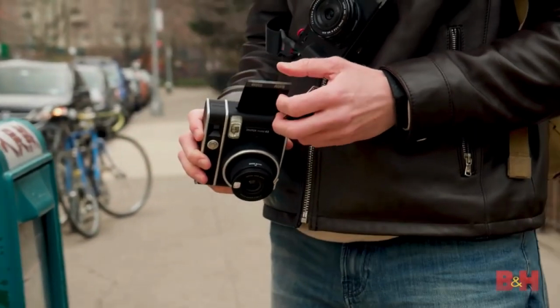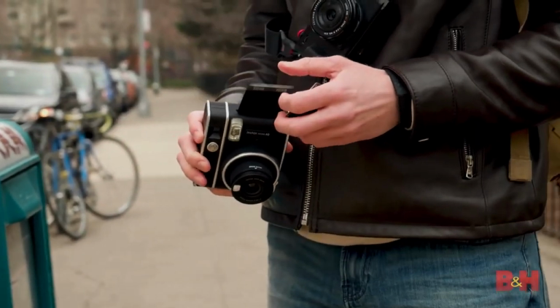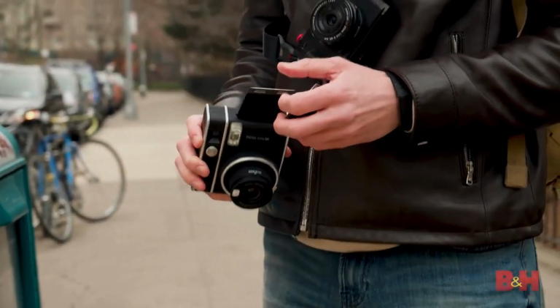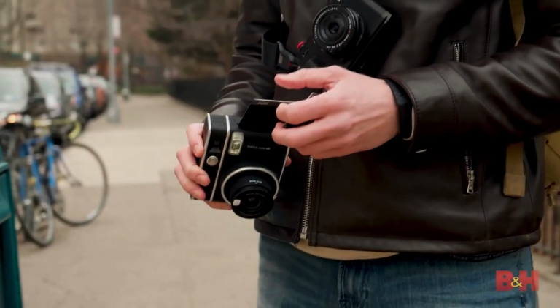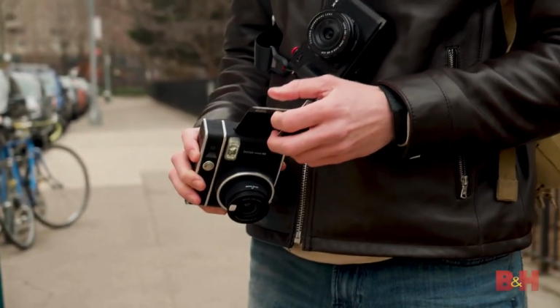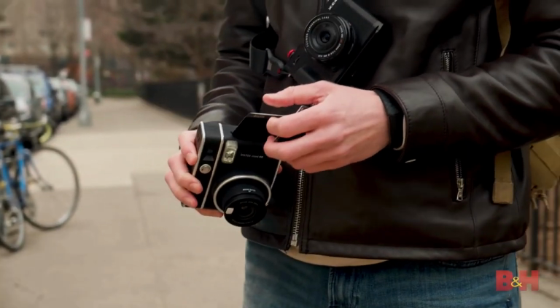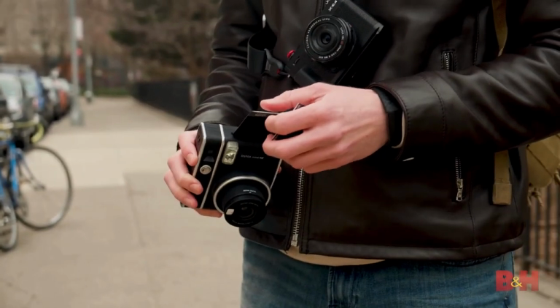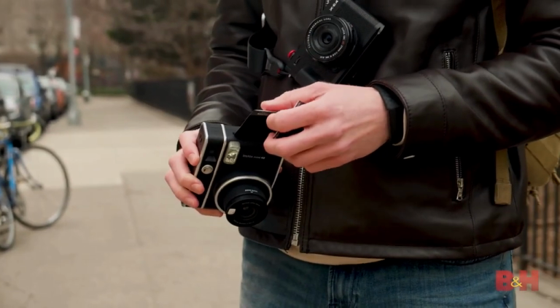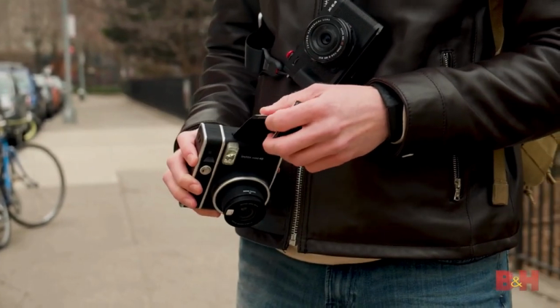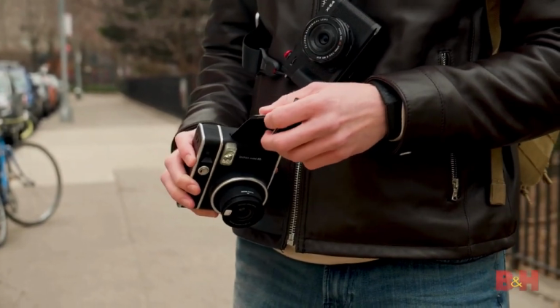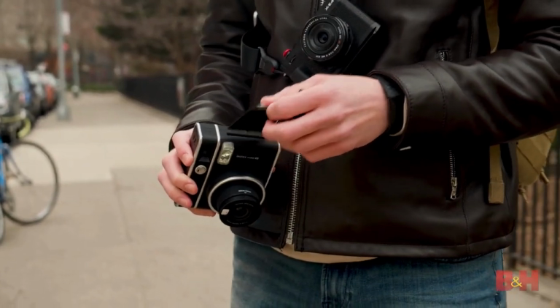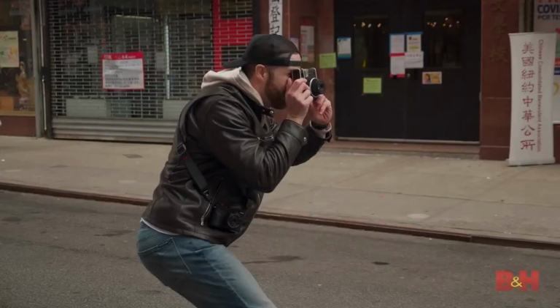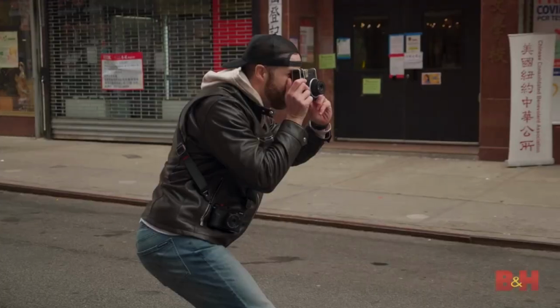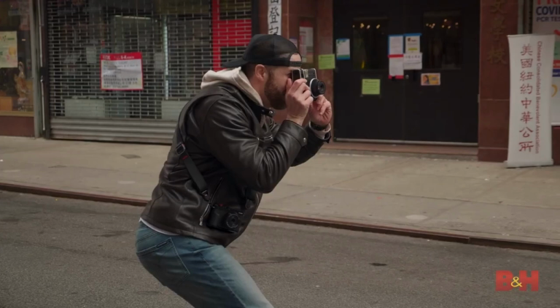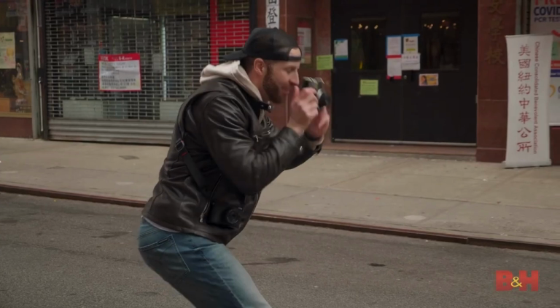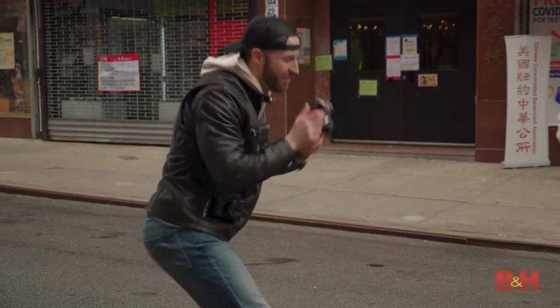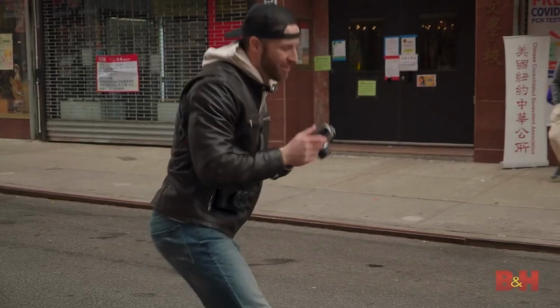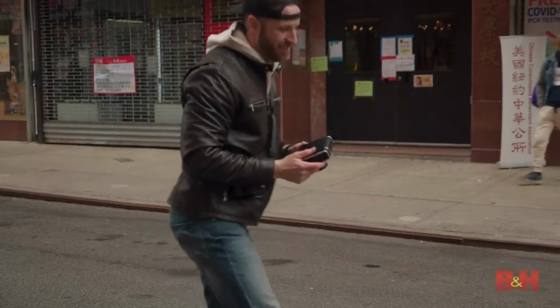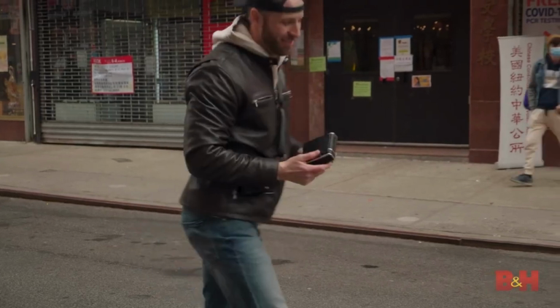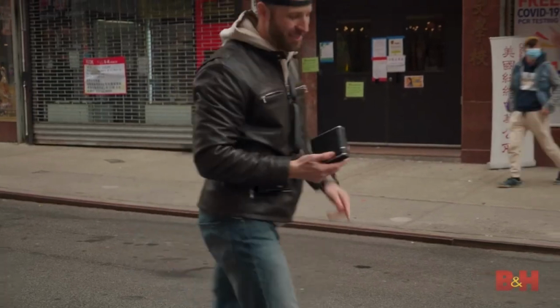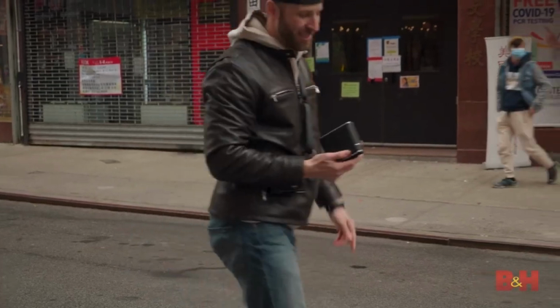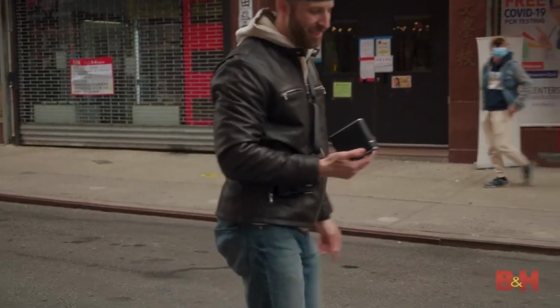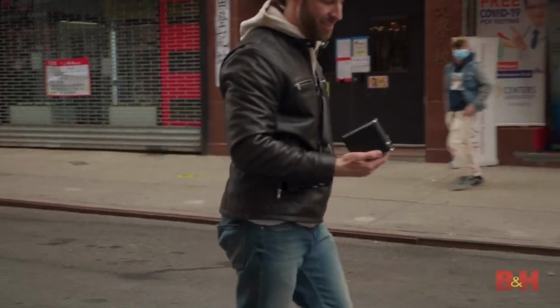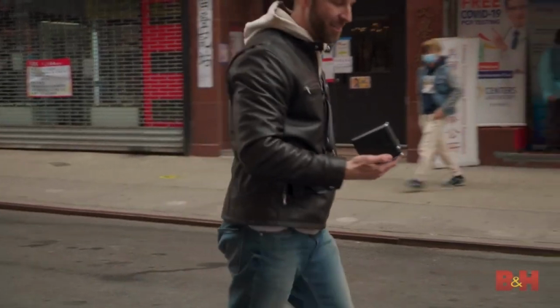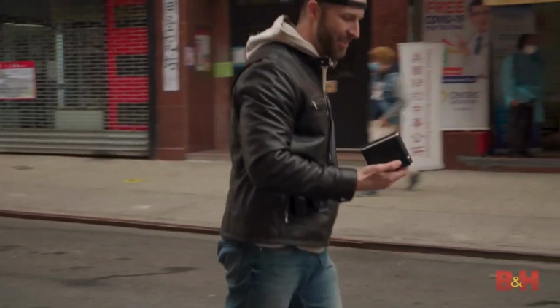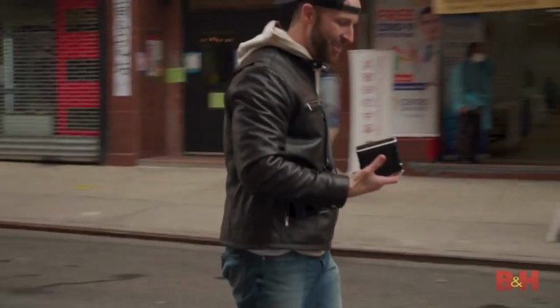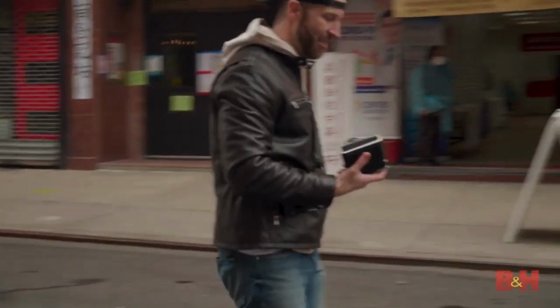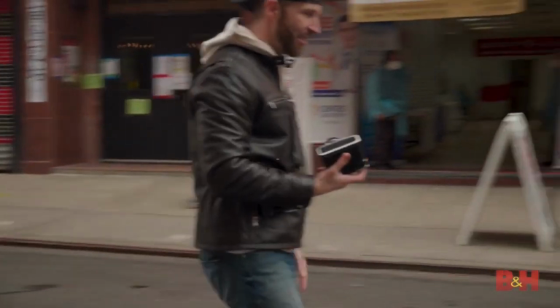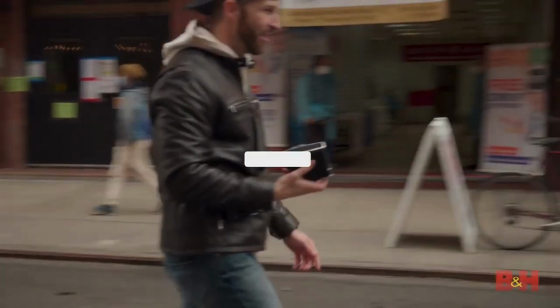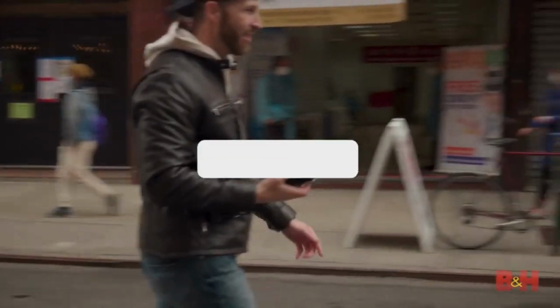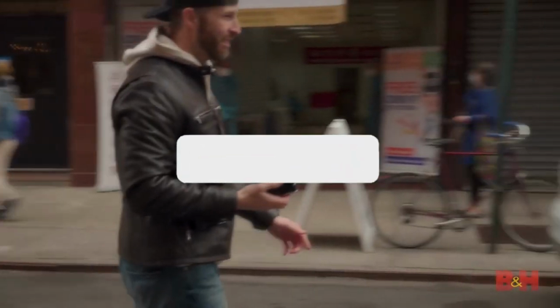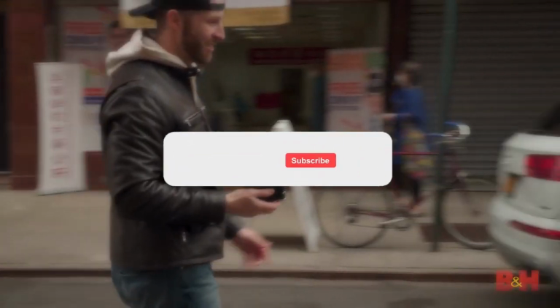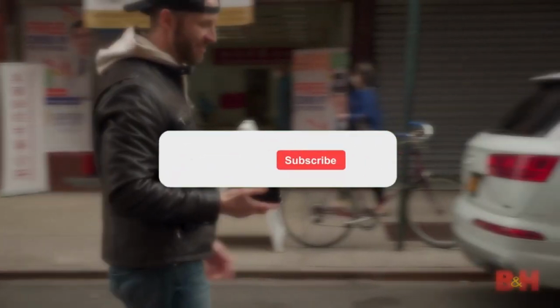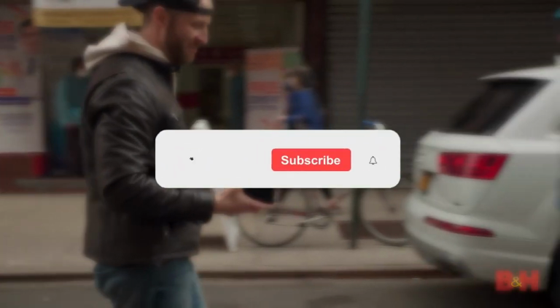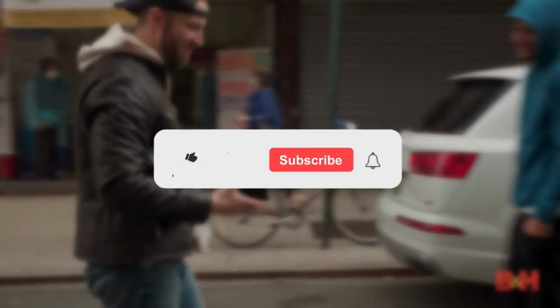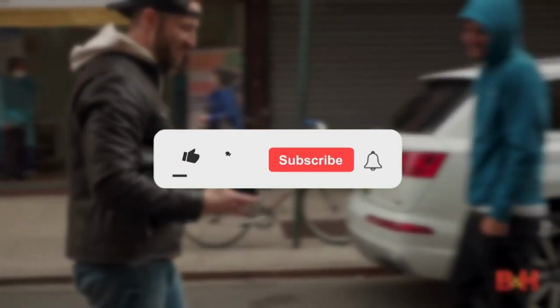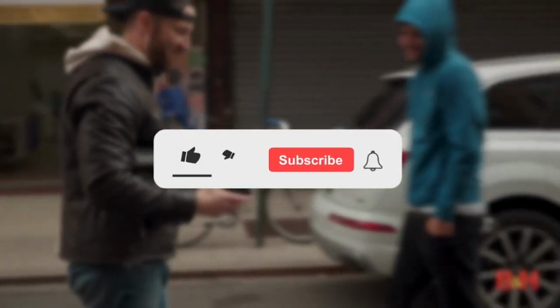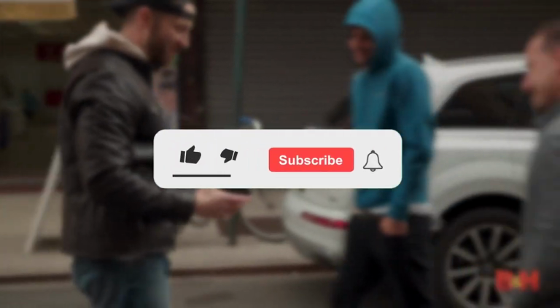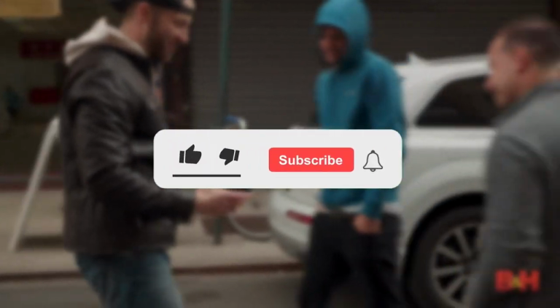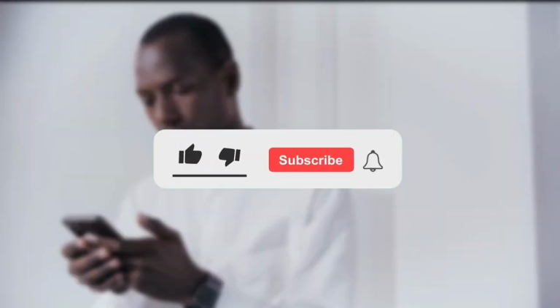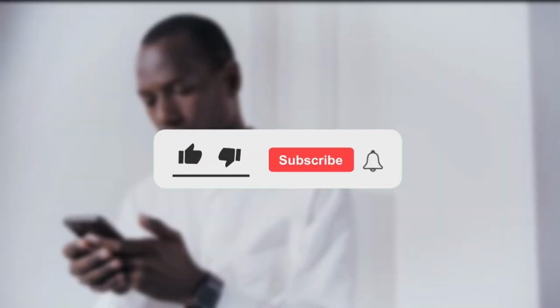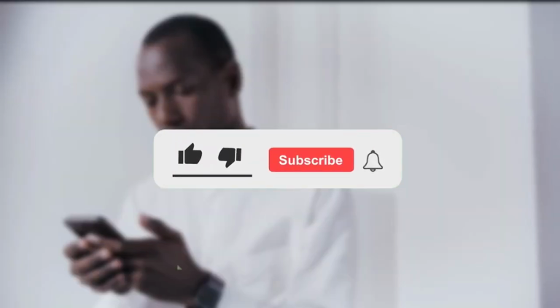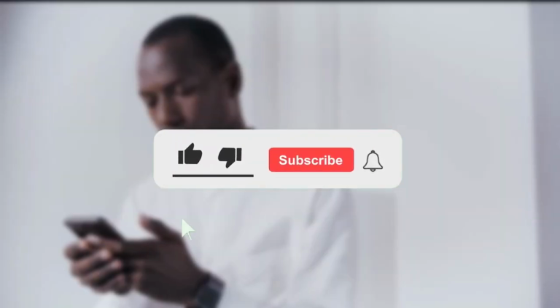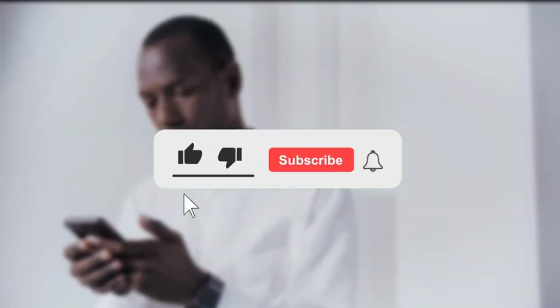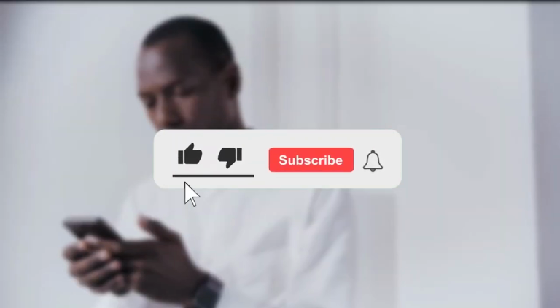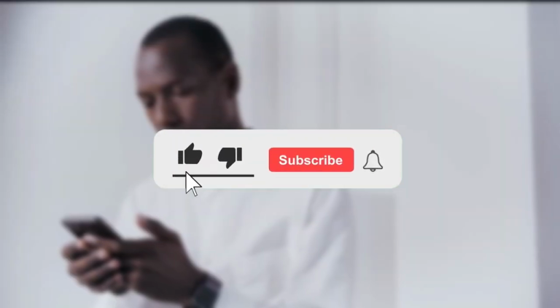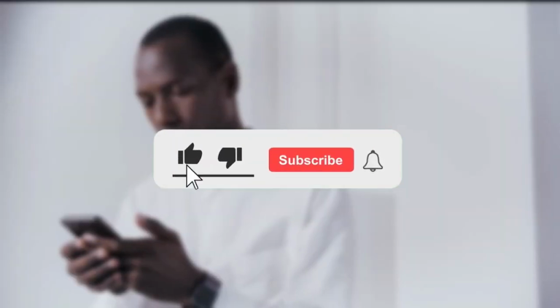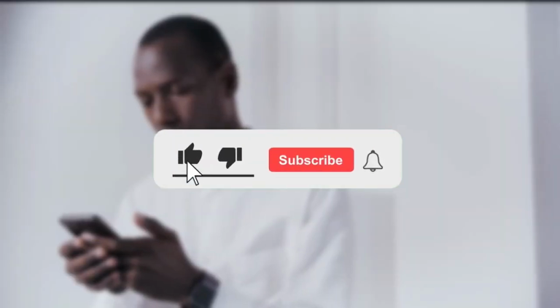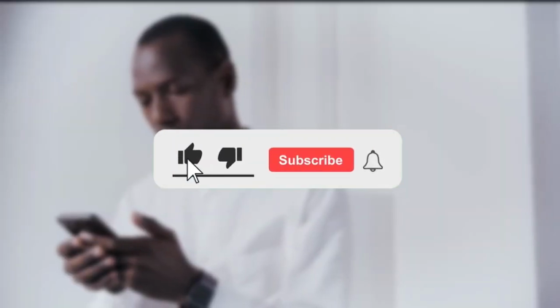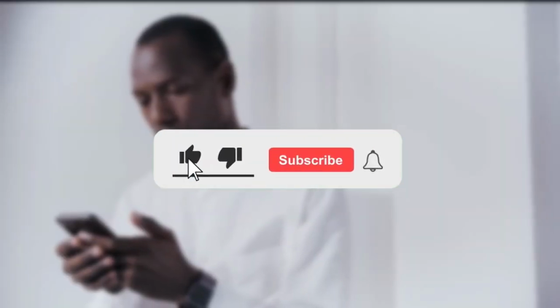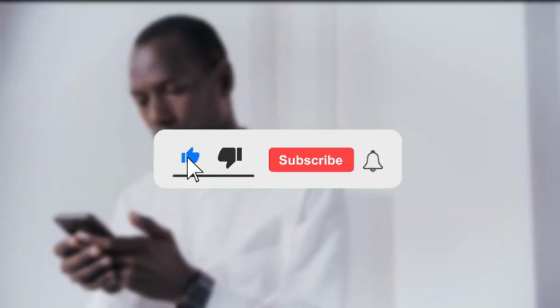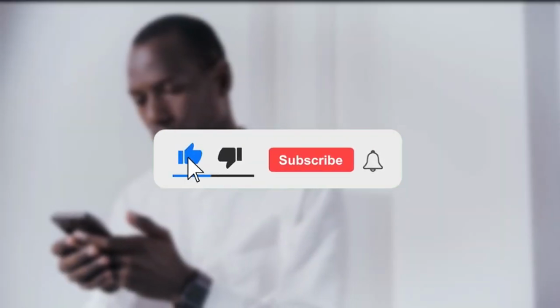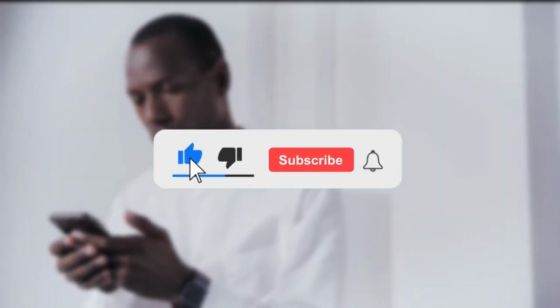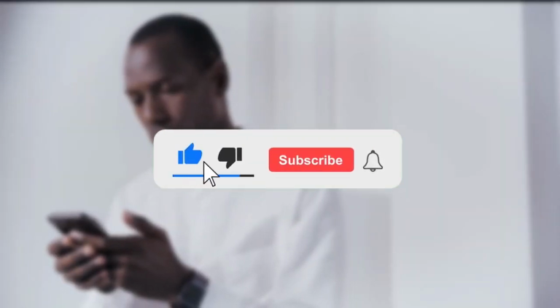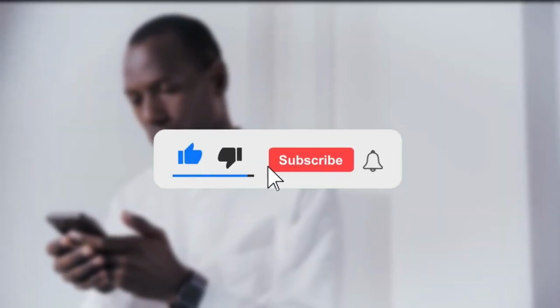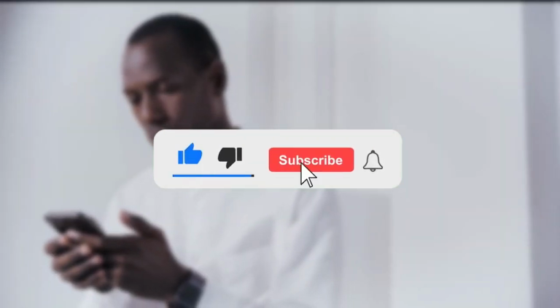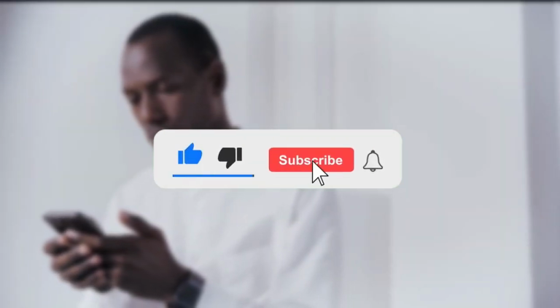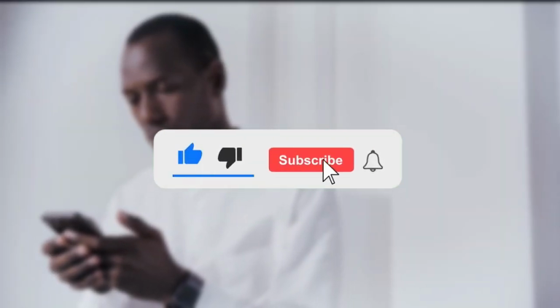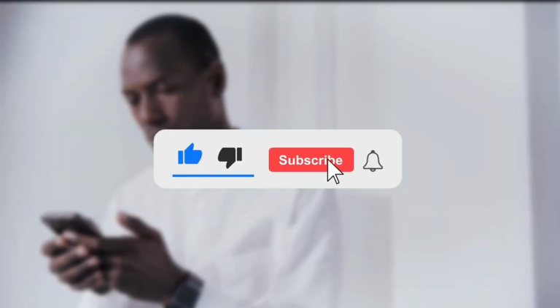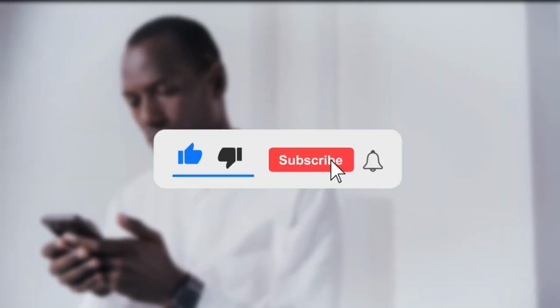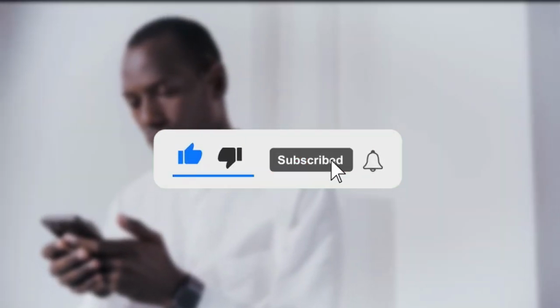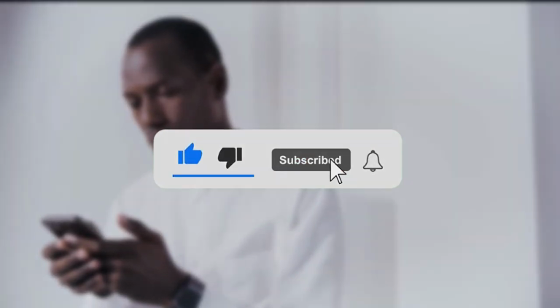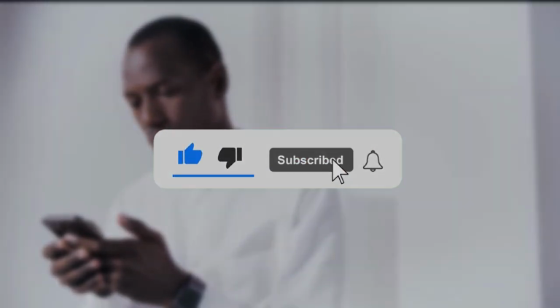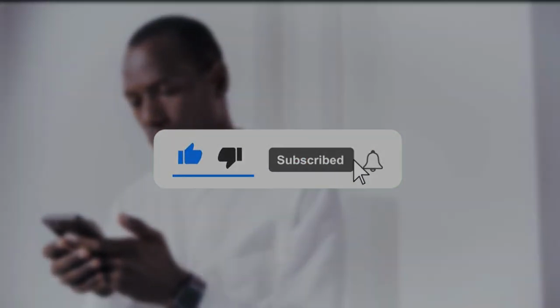So those were the 10 amazing accessories that you must have. Until the next video, stay tuned and subscribe for more.